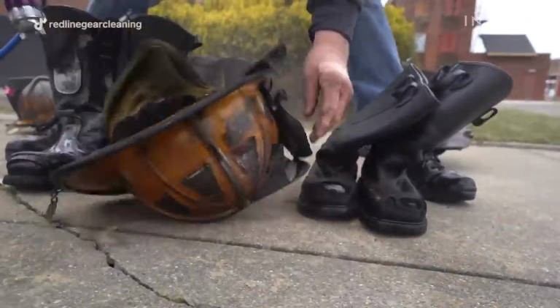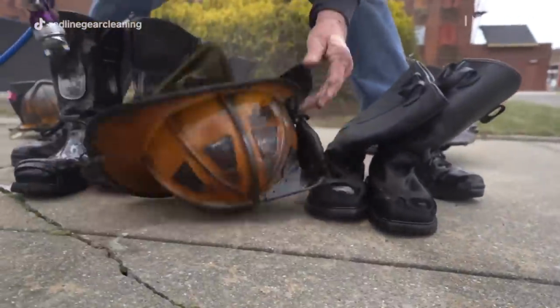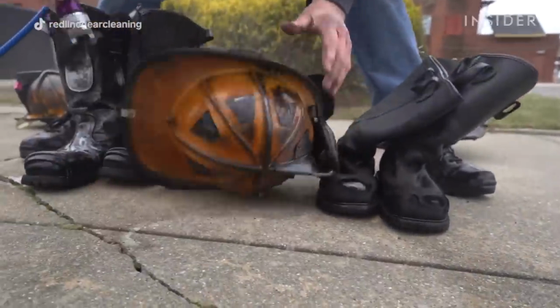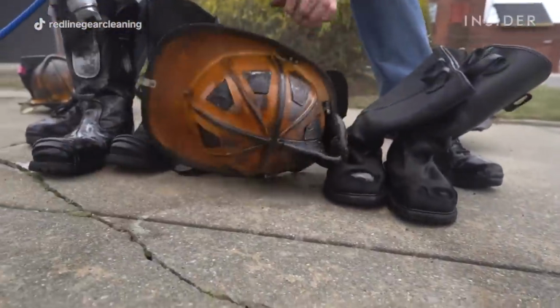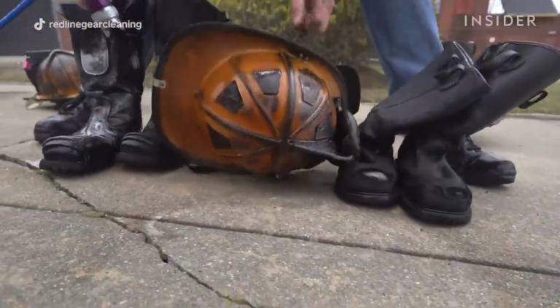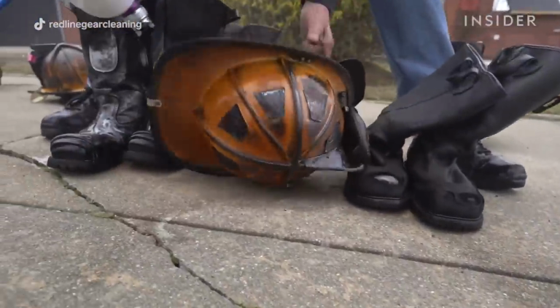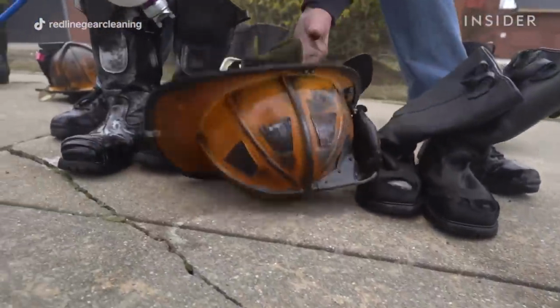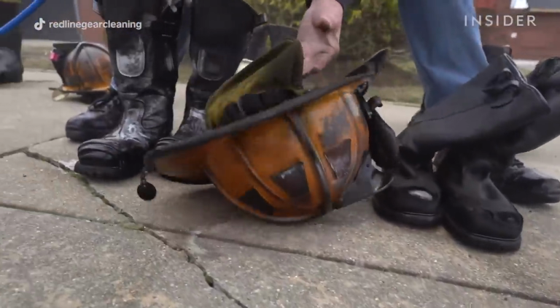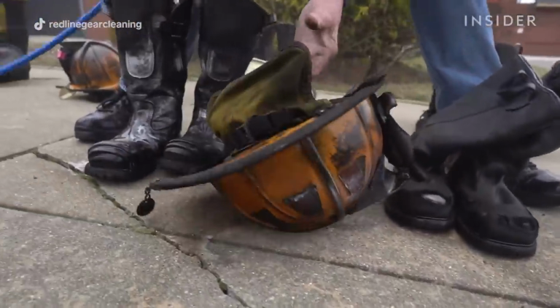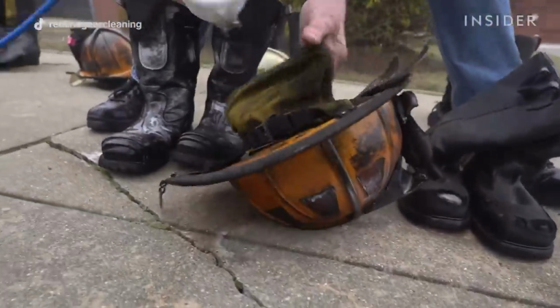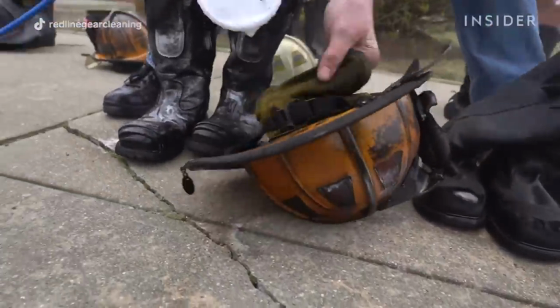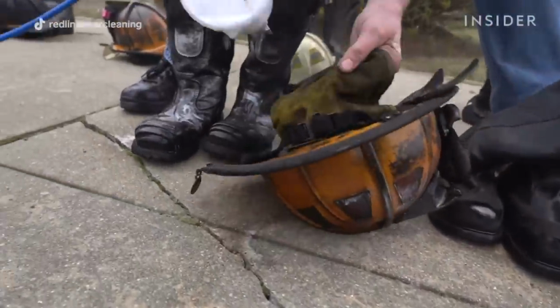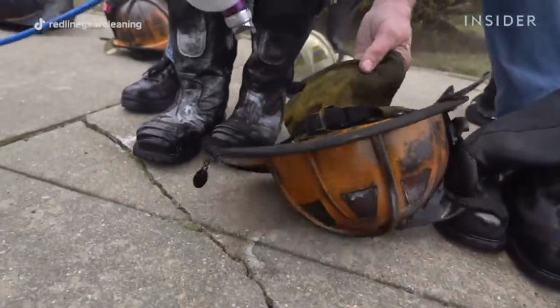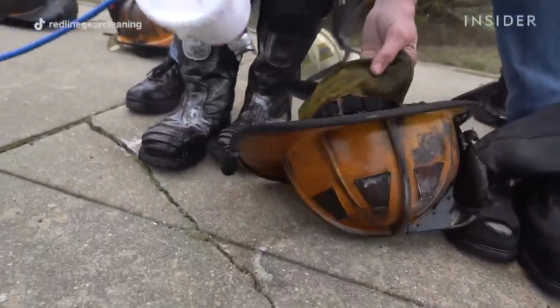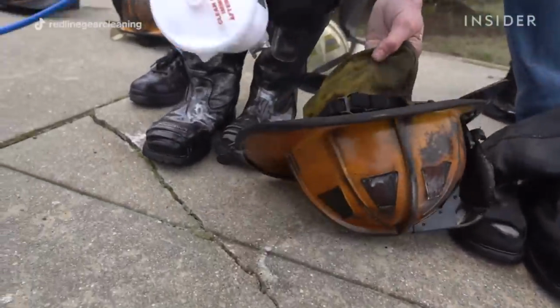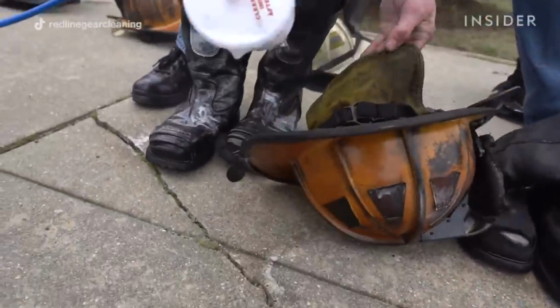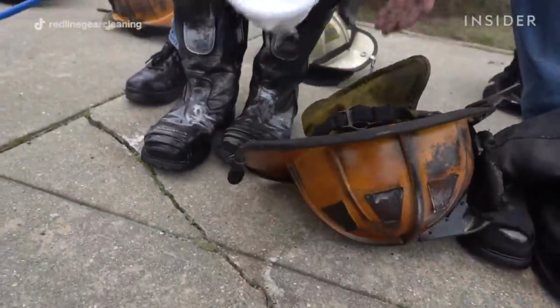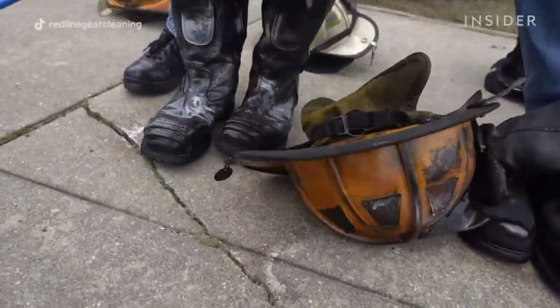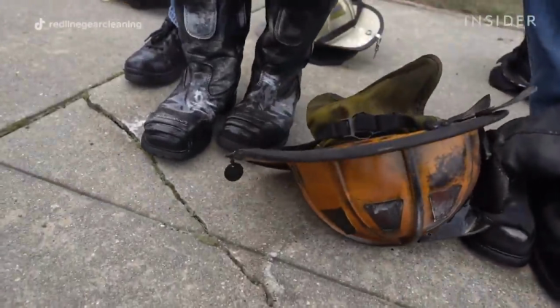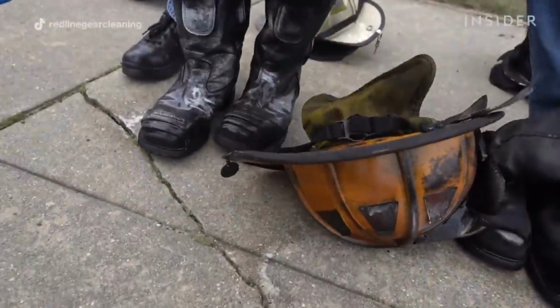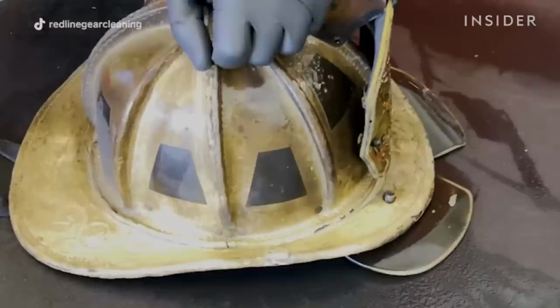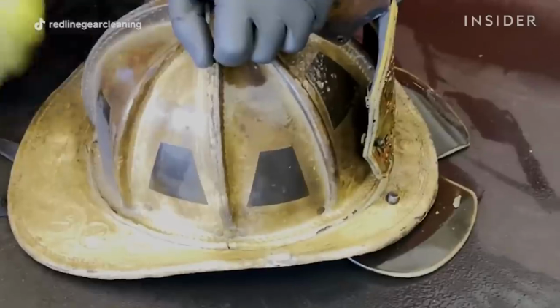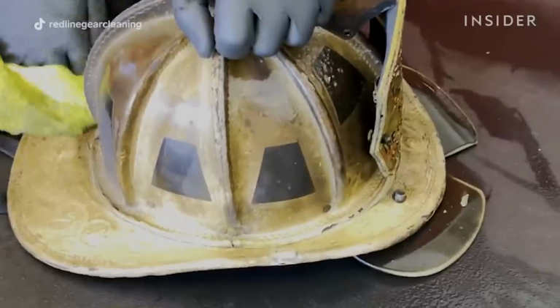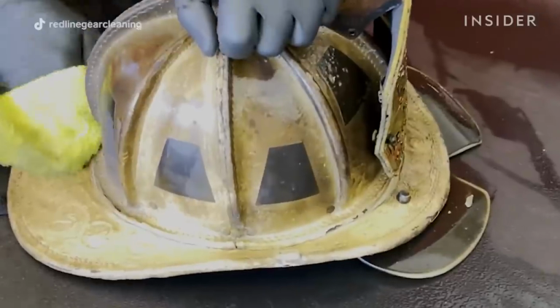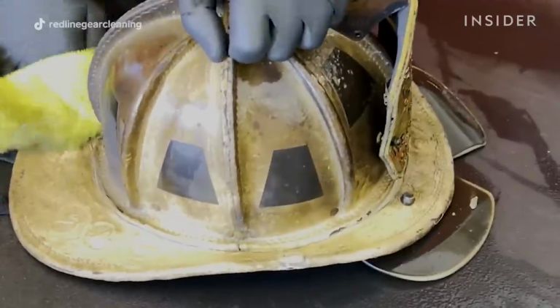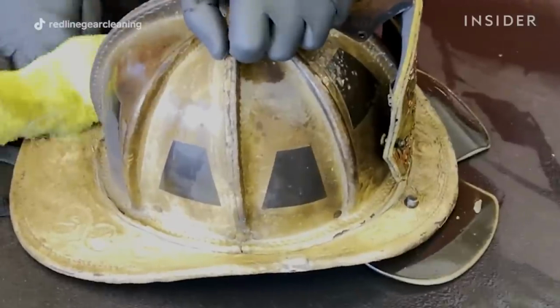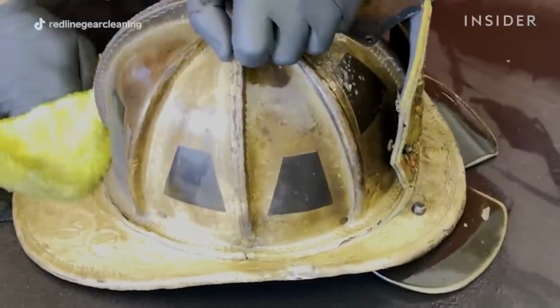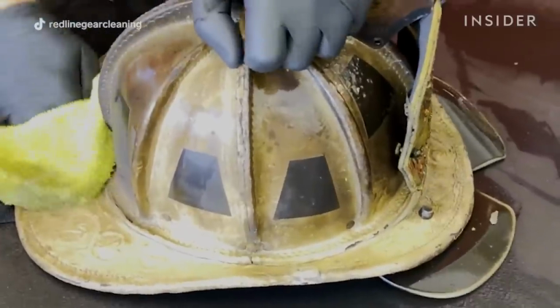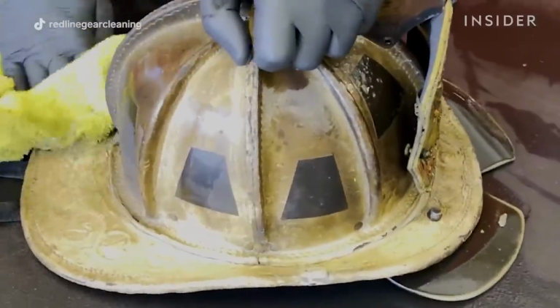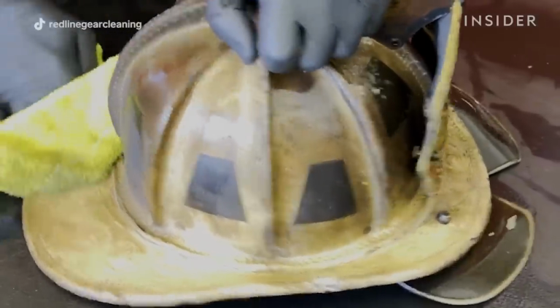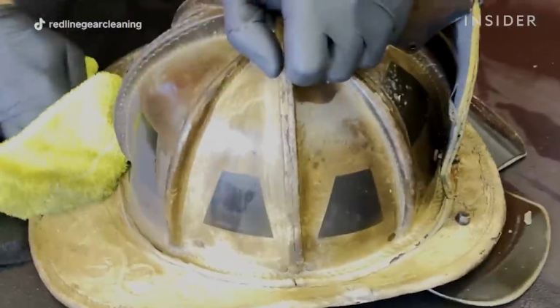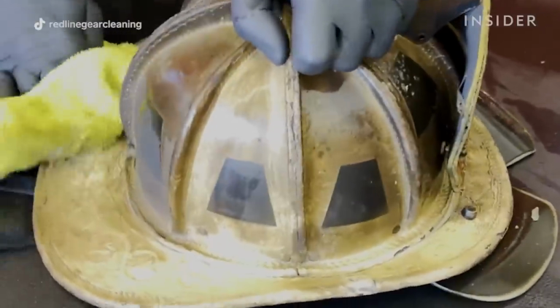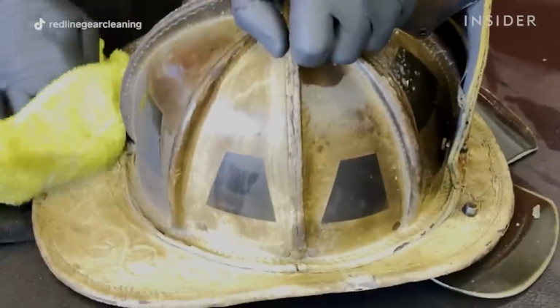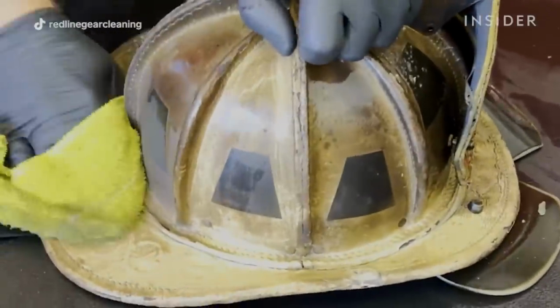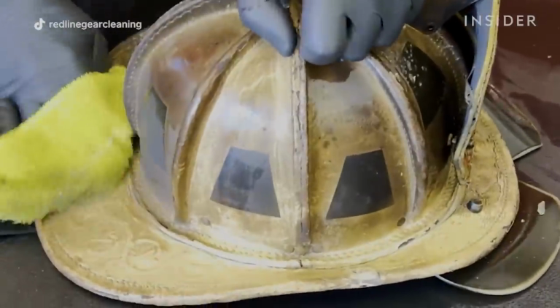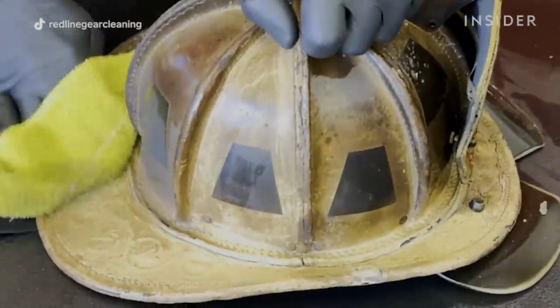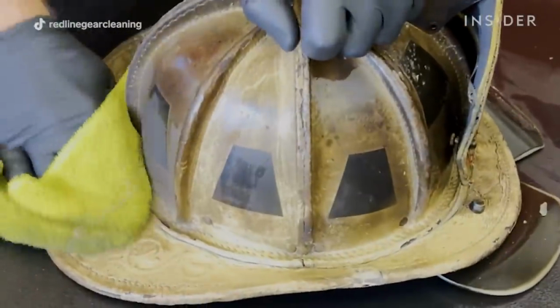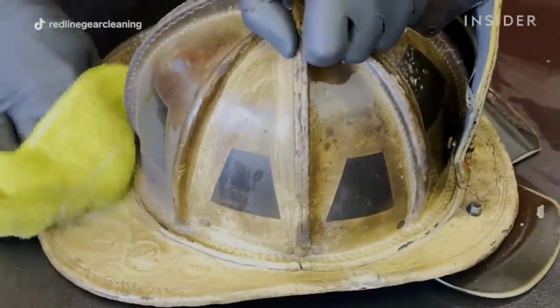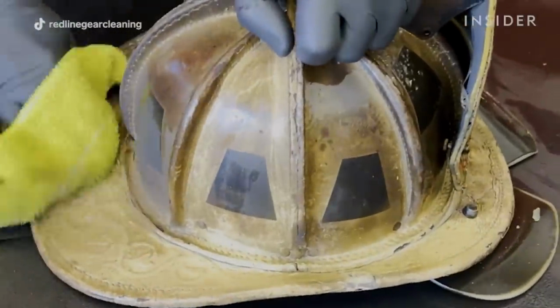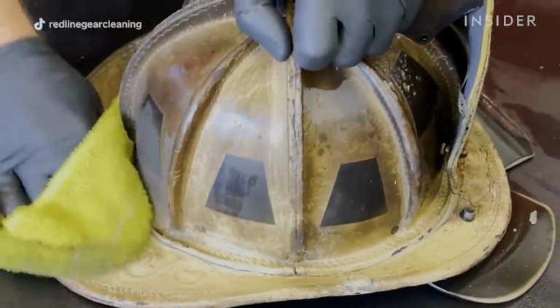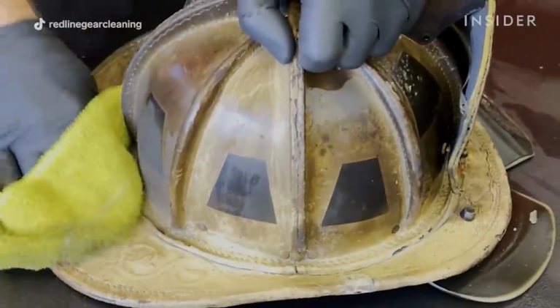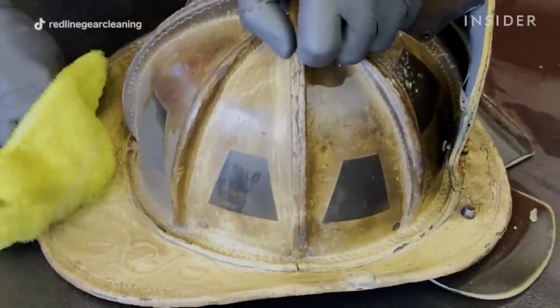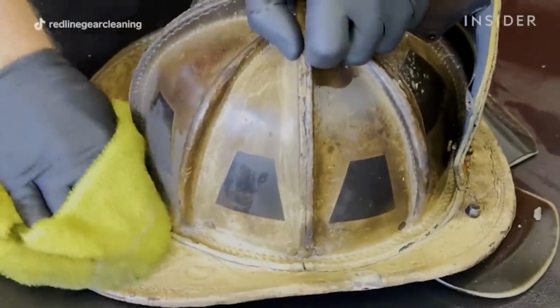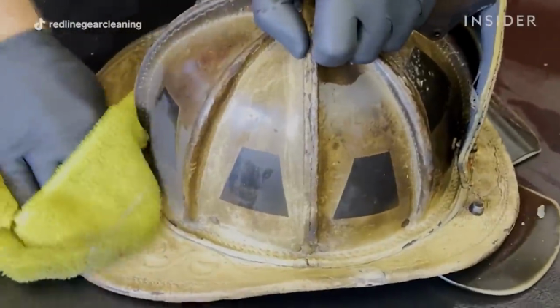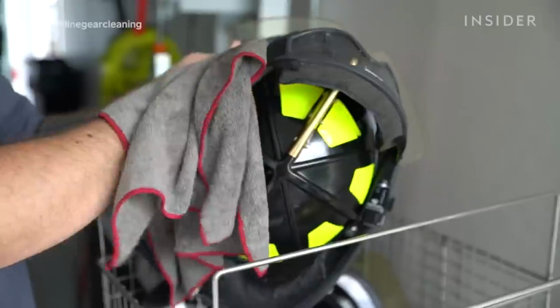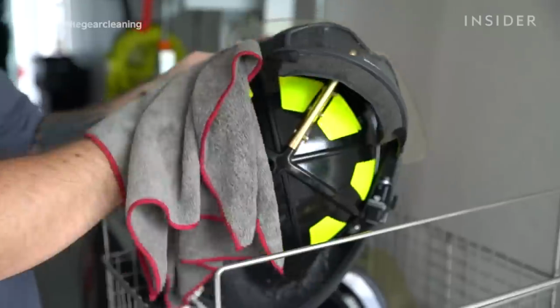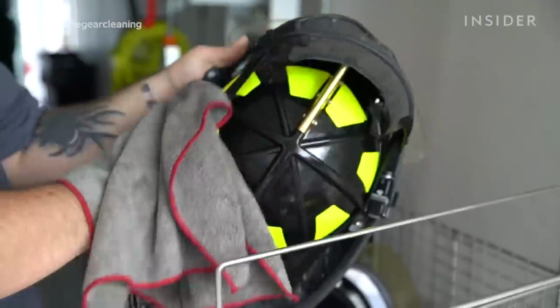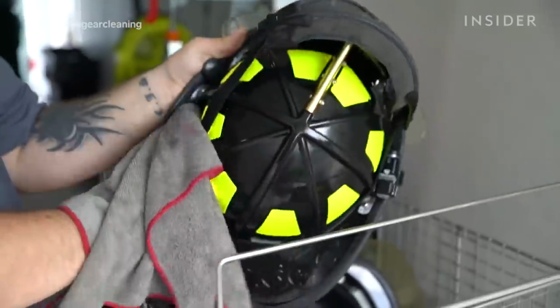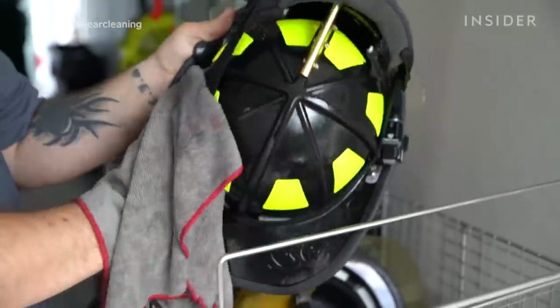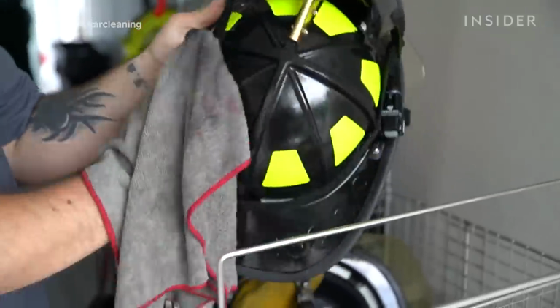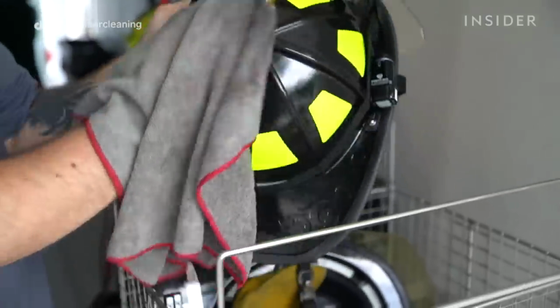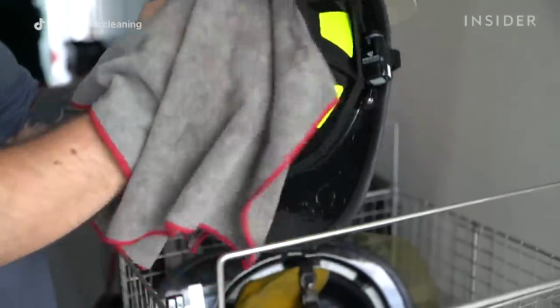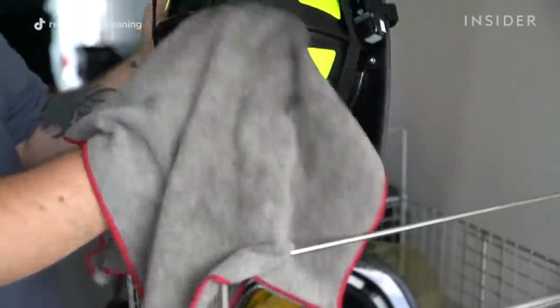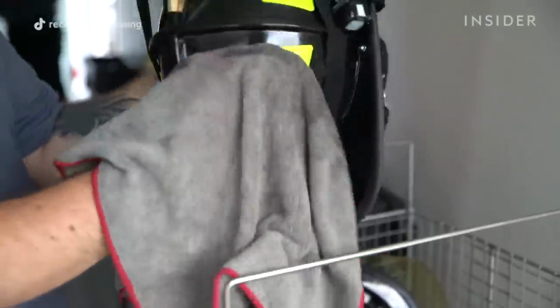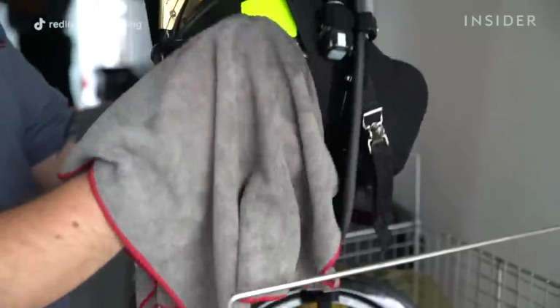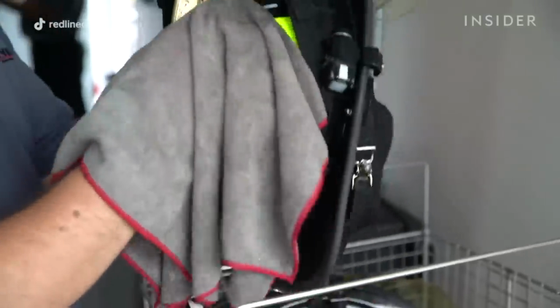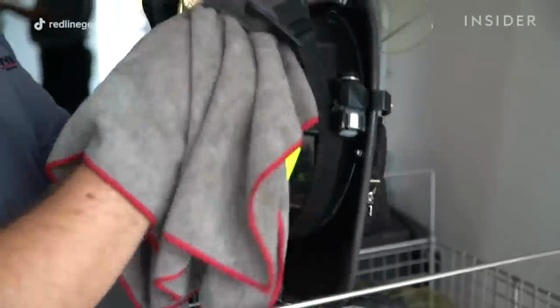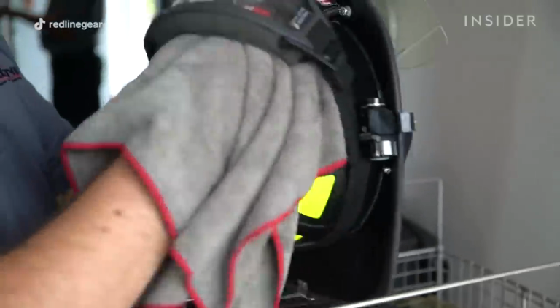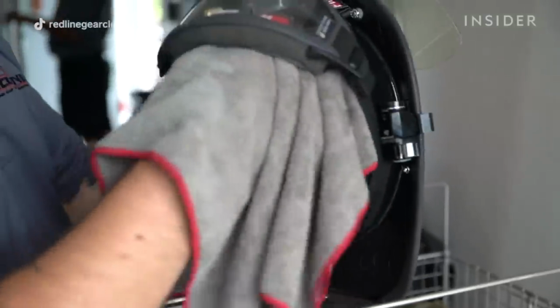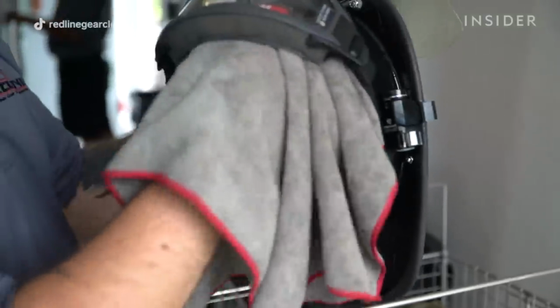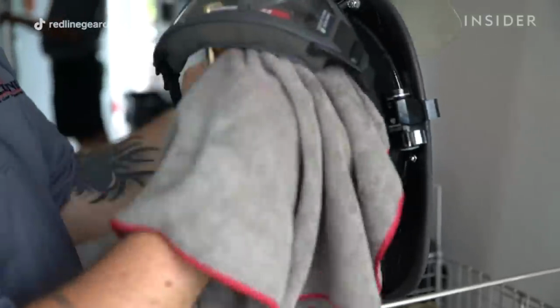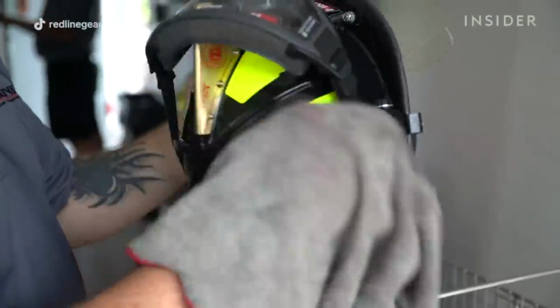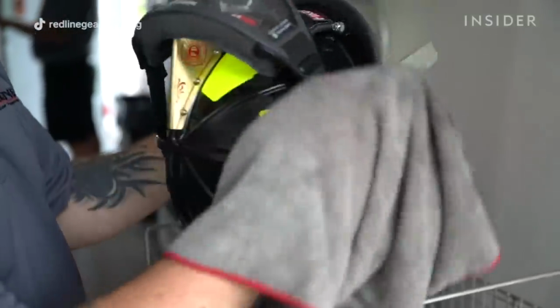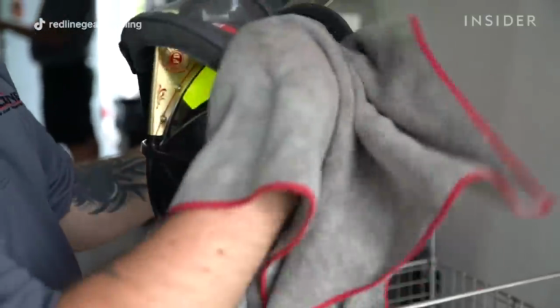That is something that at Redline we're really trying to change that culture. The badge of honor they're wearing is causing cancer to these guys. We're trying to tell them that clean is the new salty.